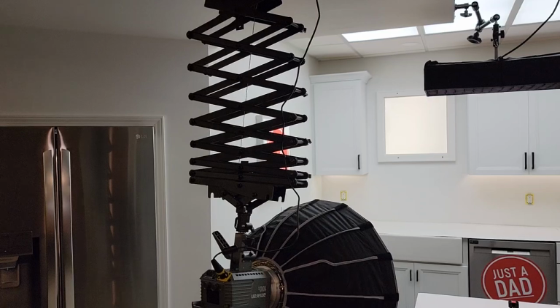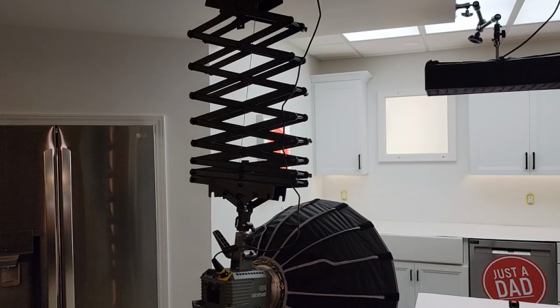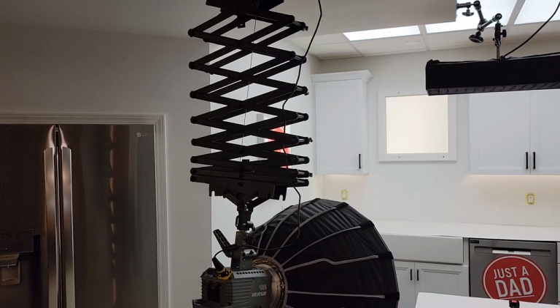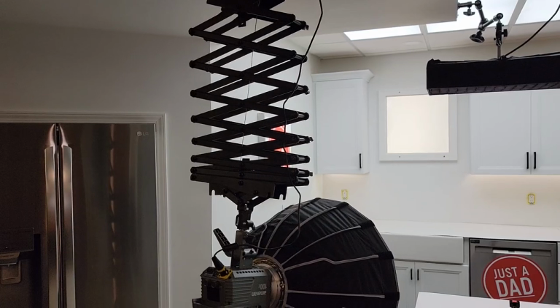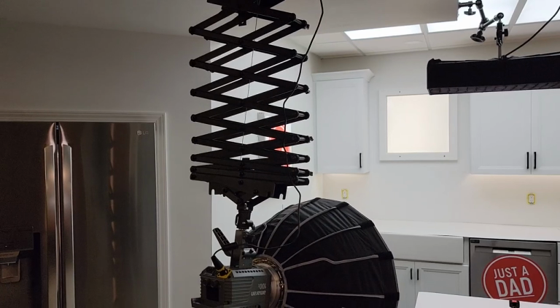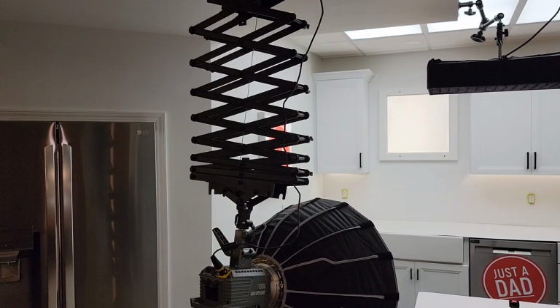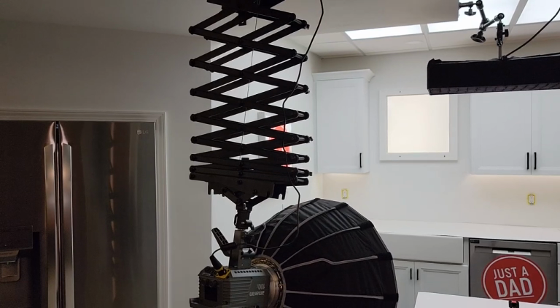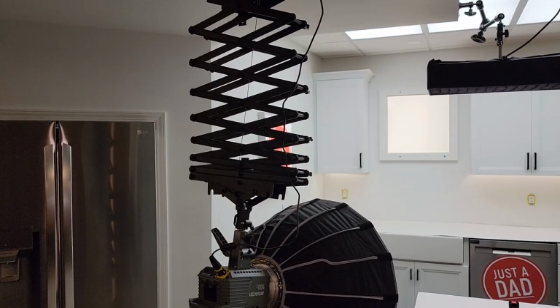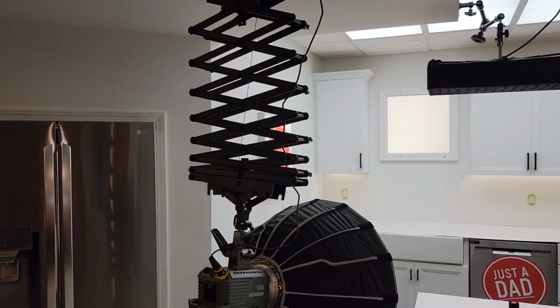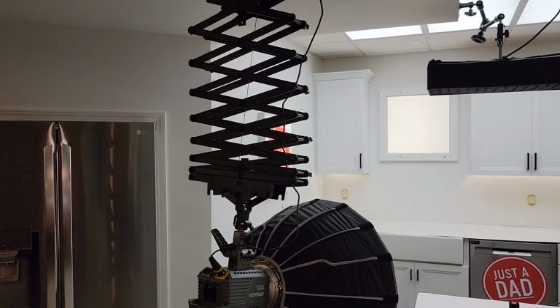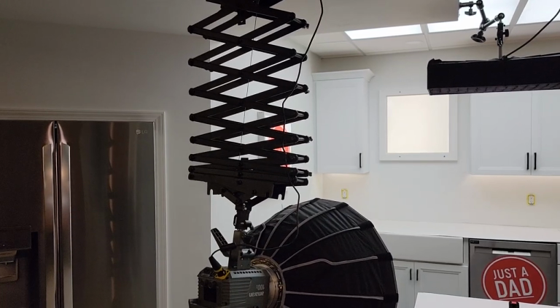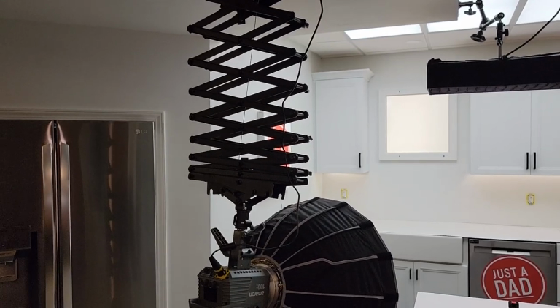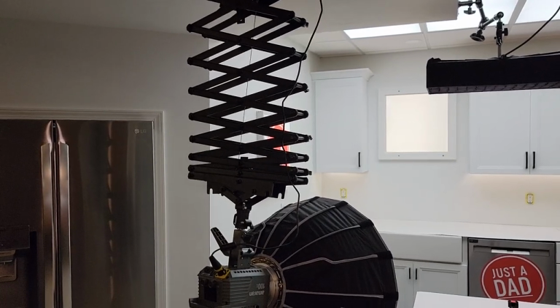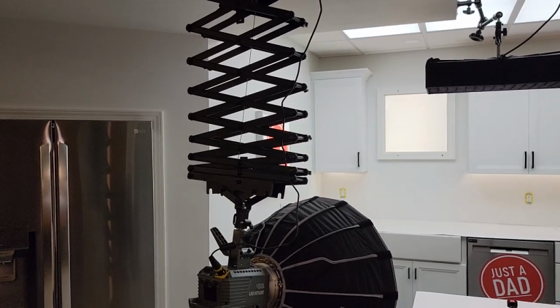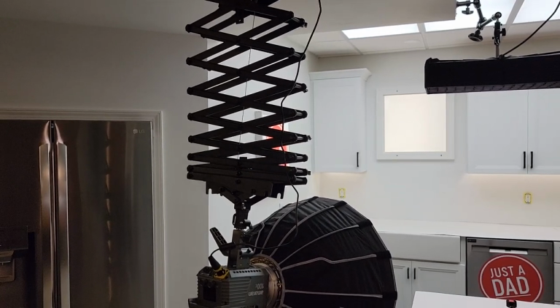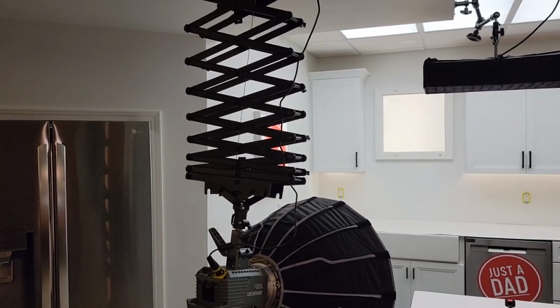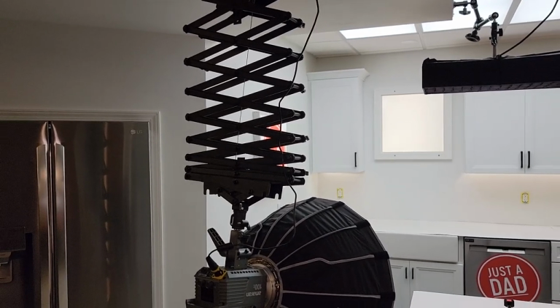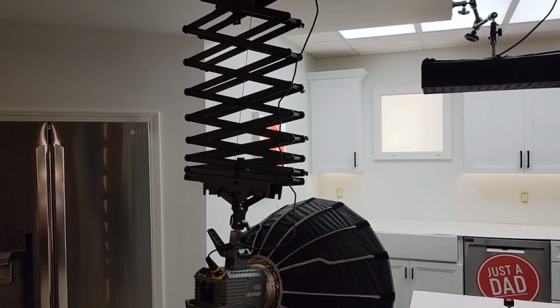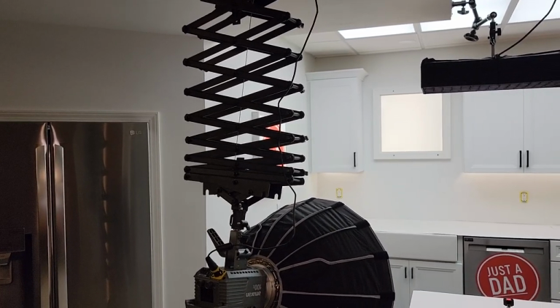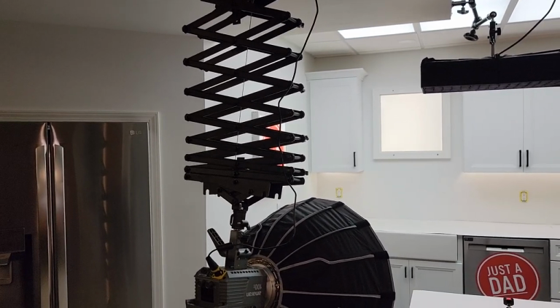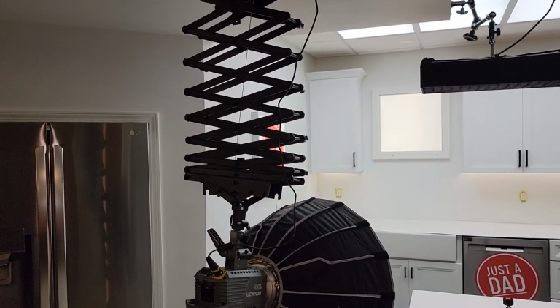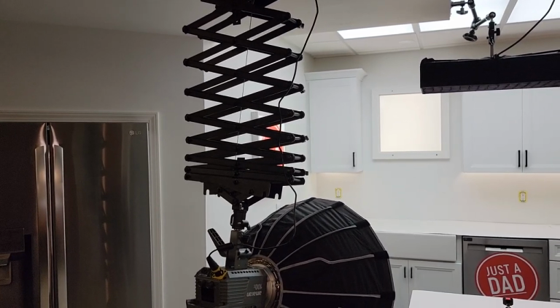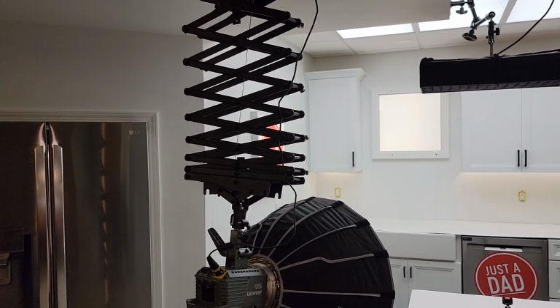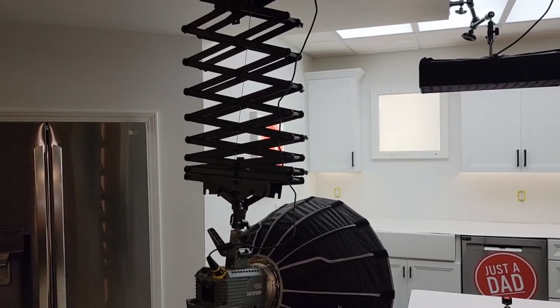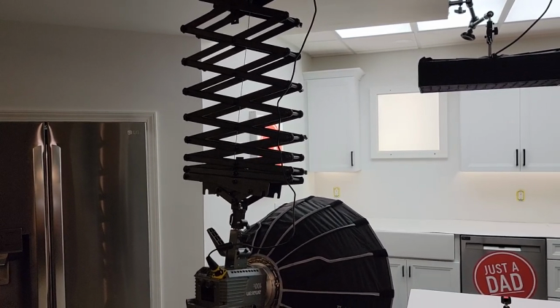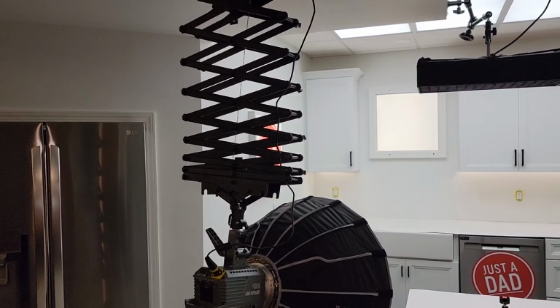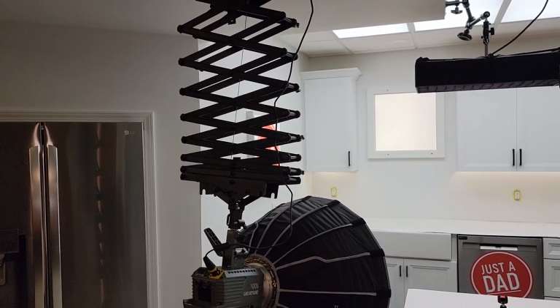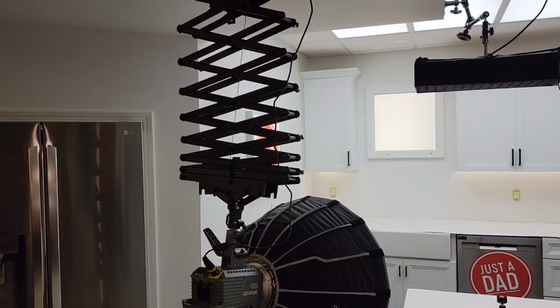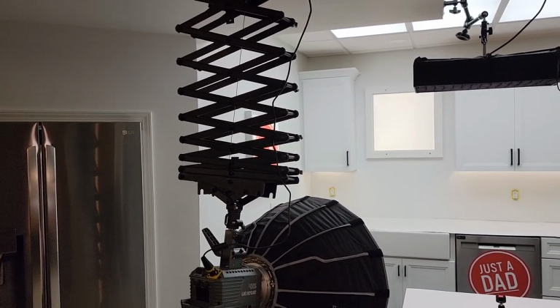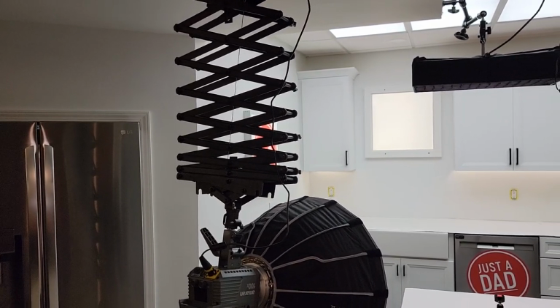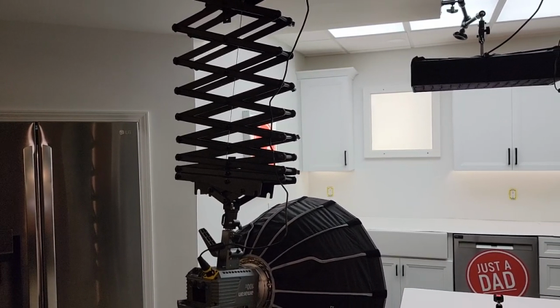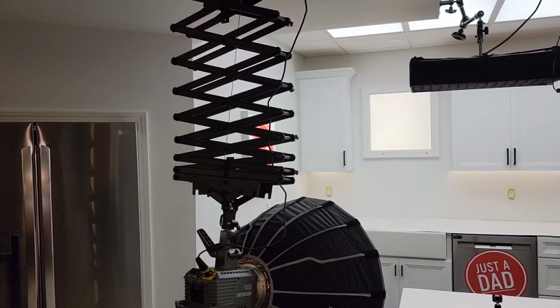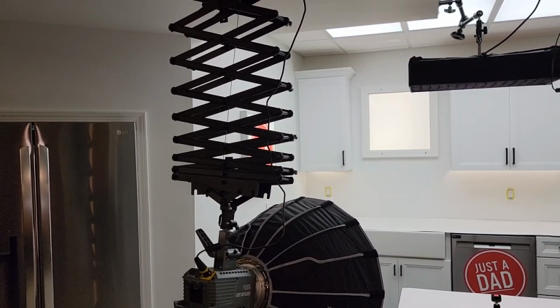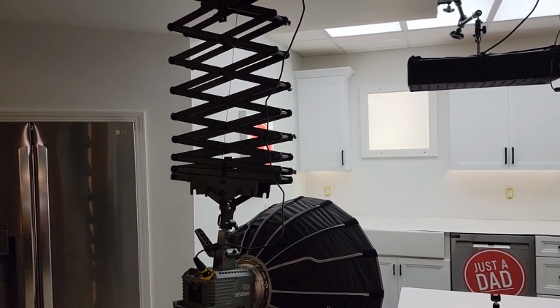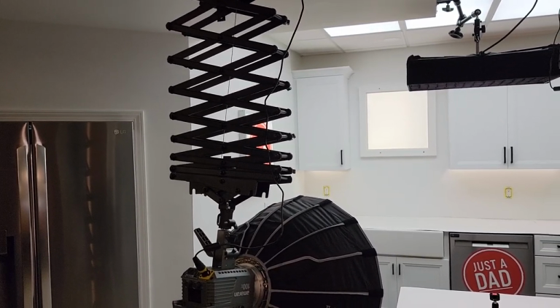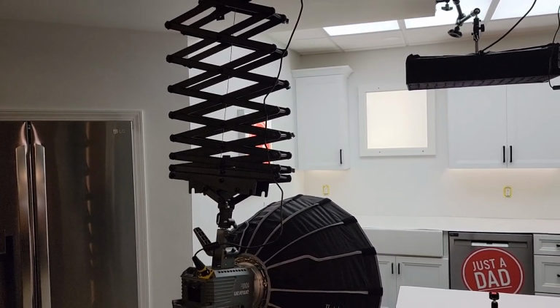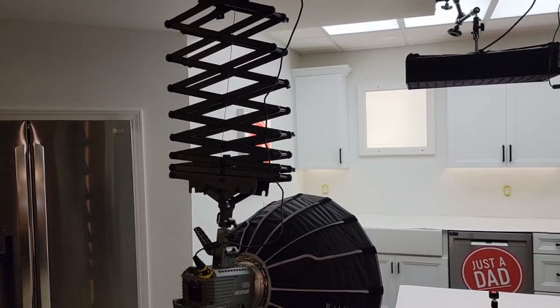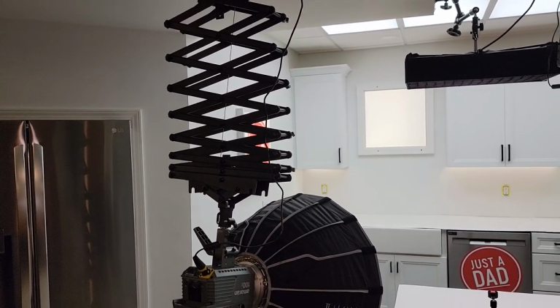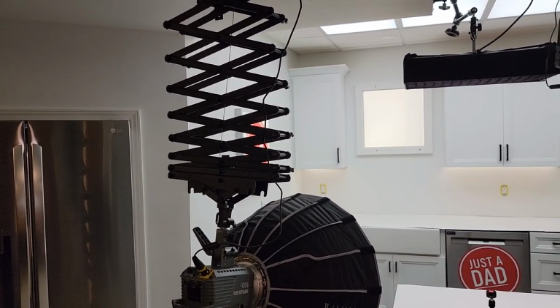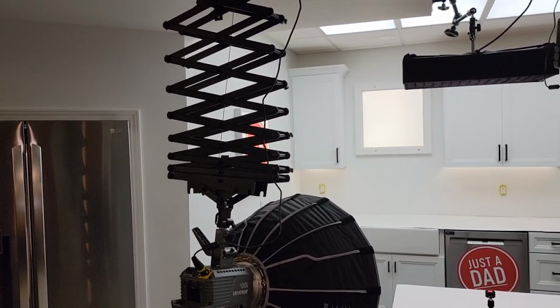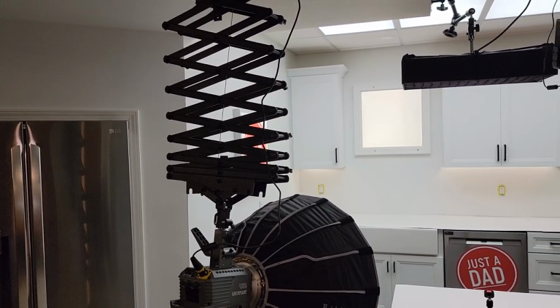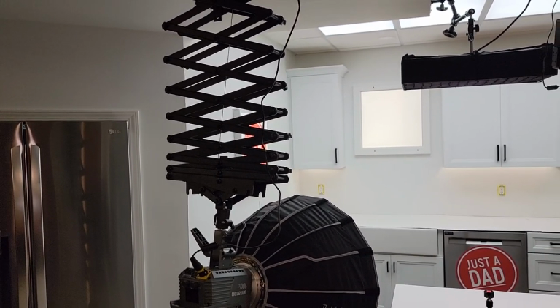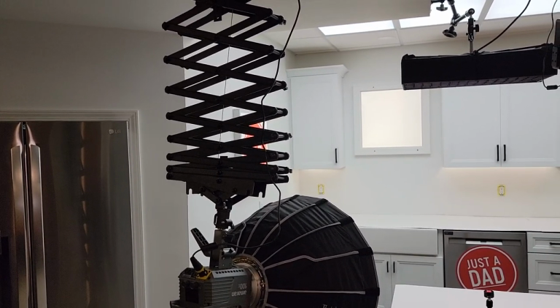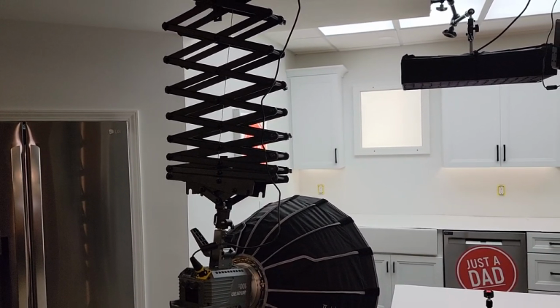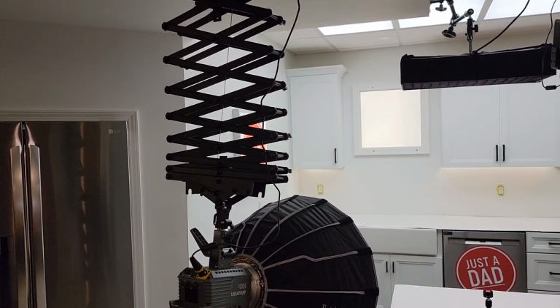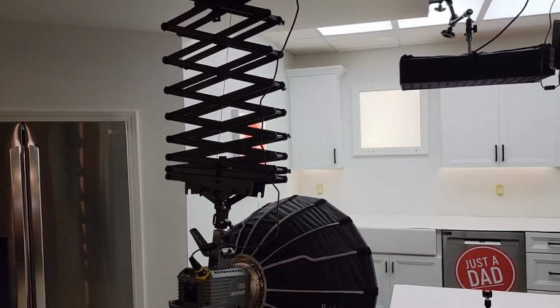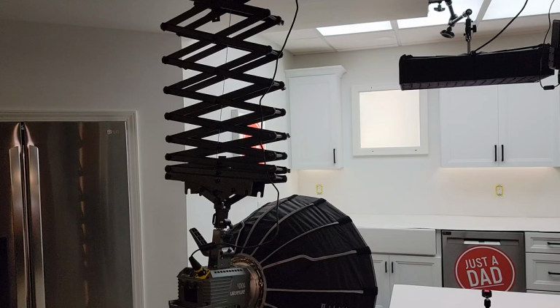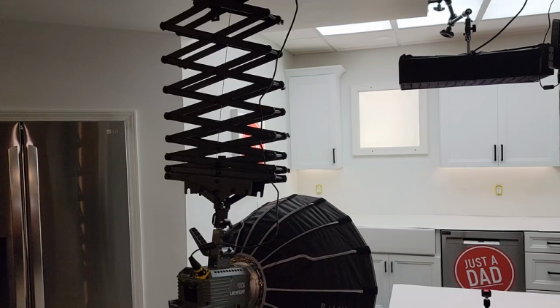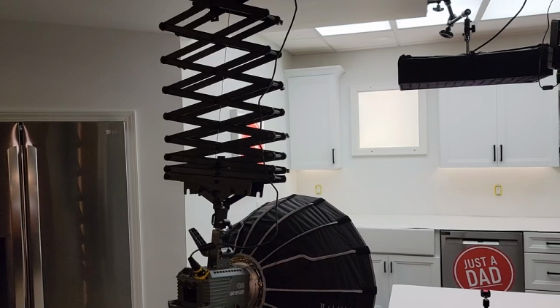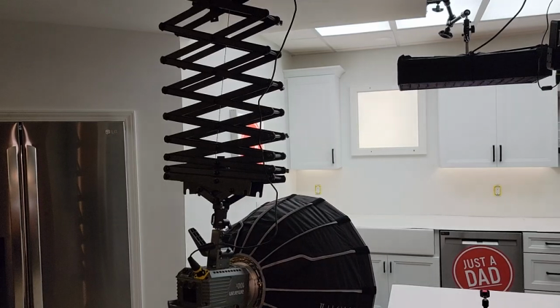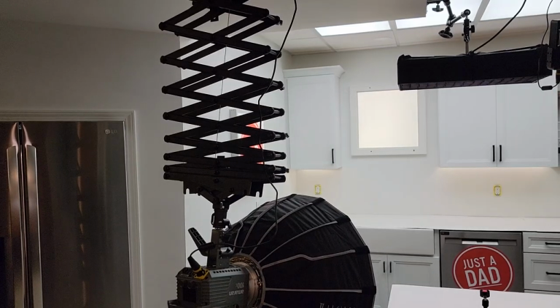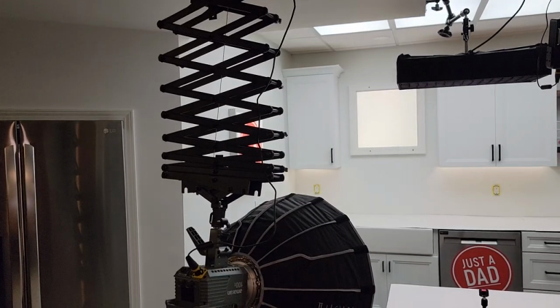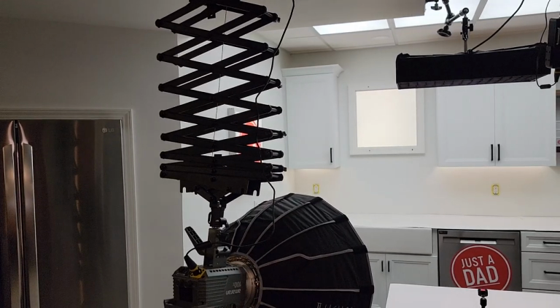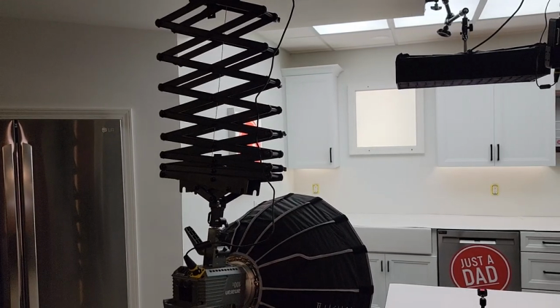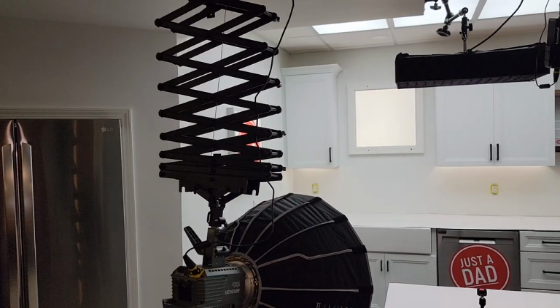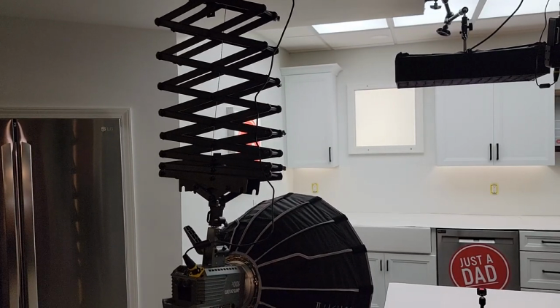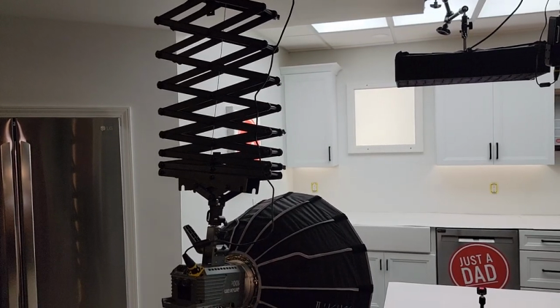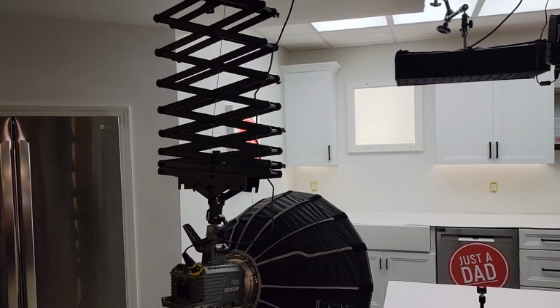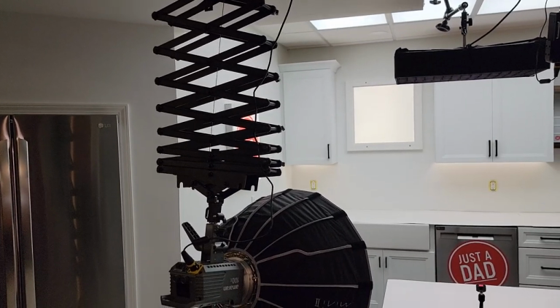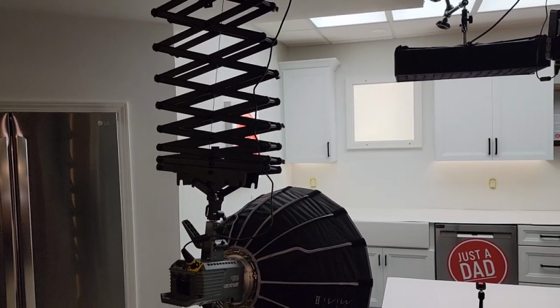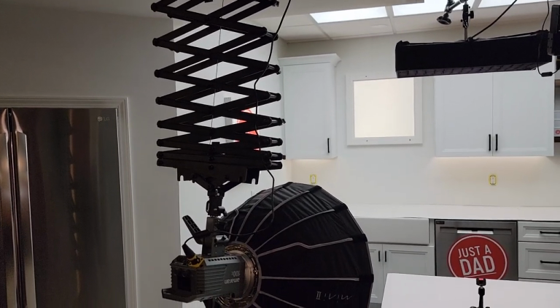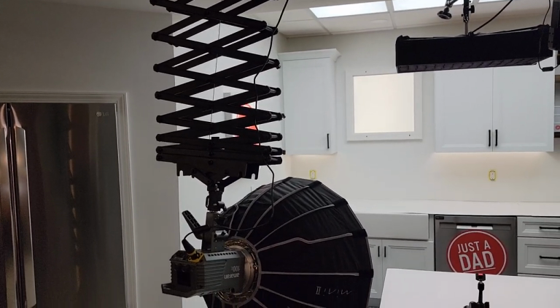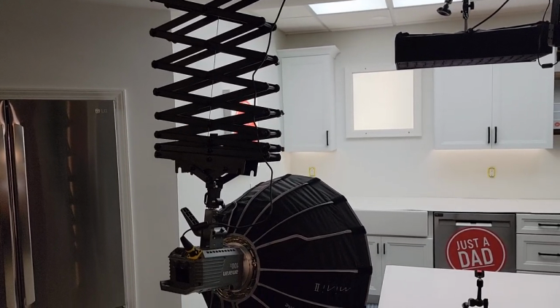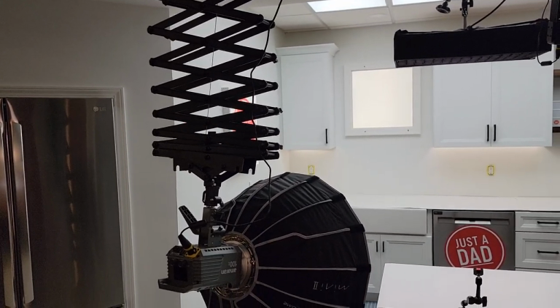Hello everyone, this is Just A Dad. Today I'm going to do a review on this Dadaboss Pantograph for studio lighting.